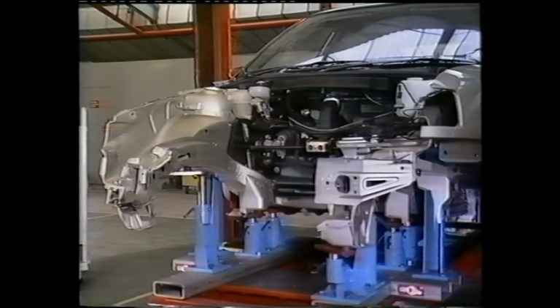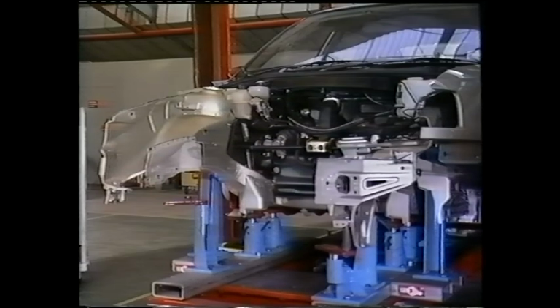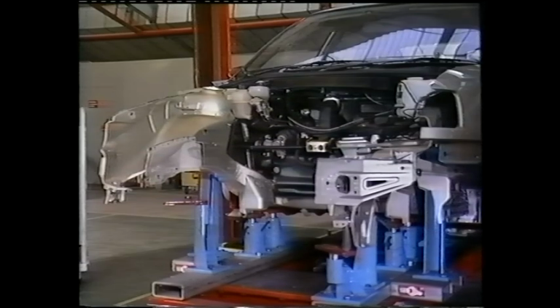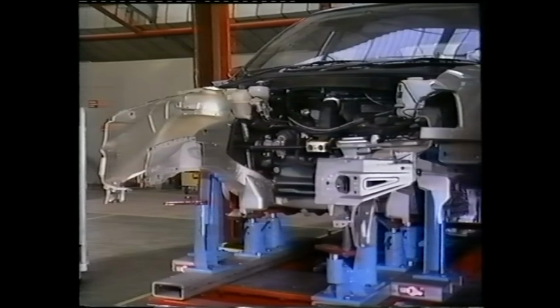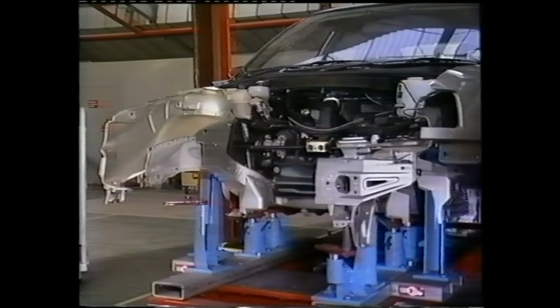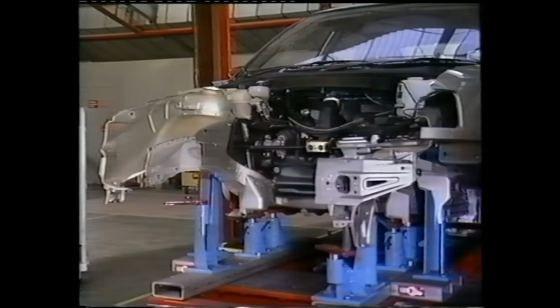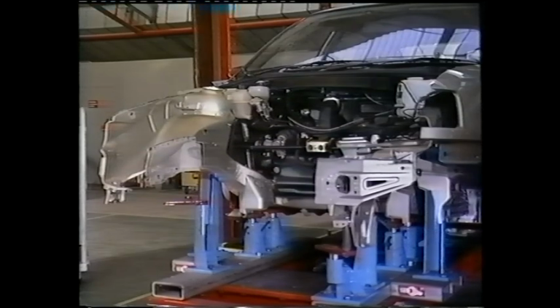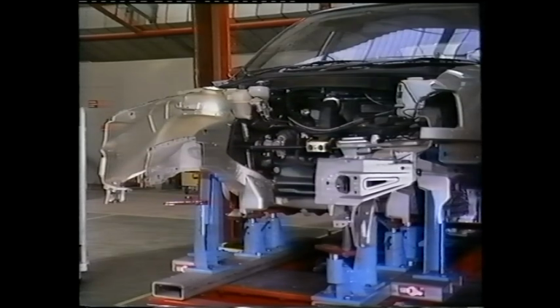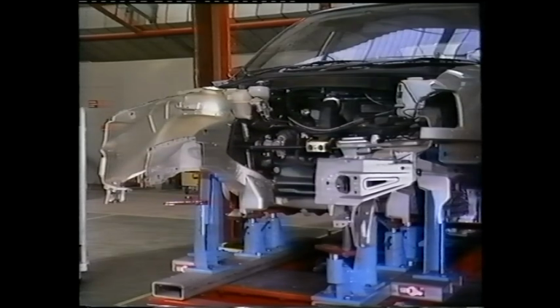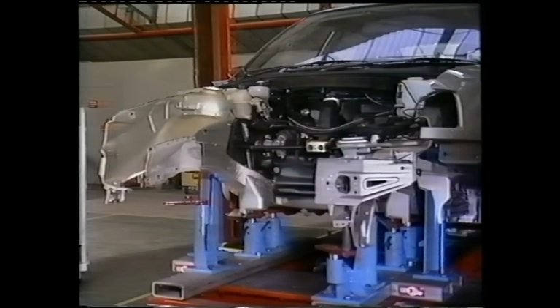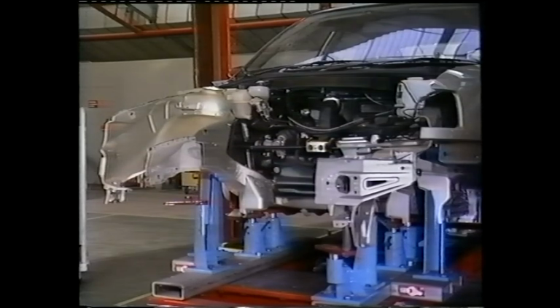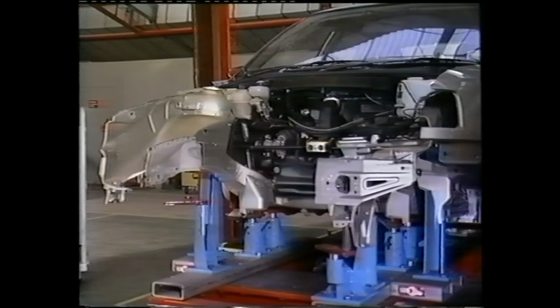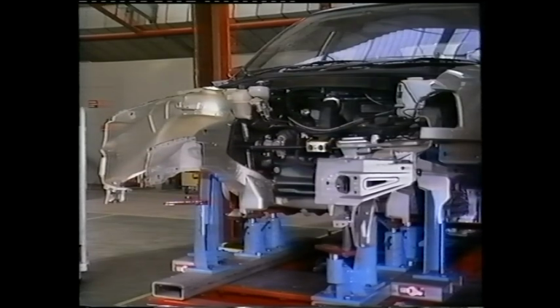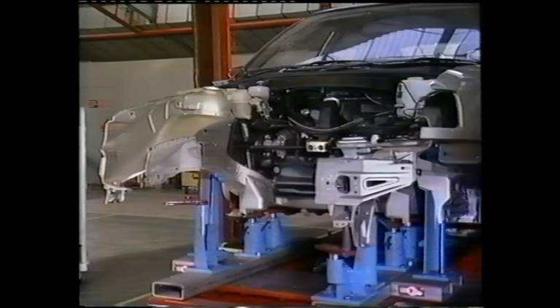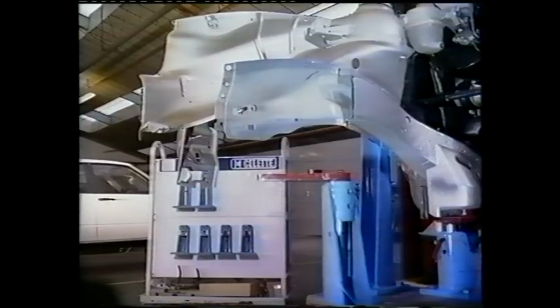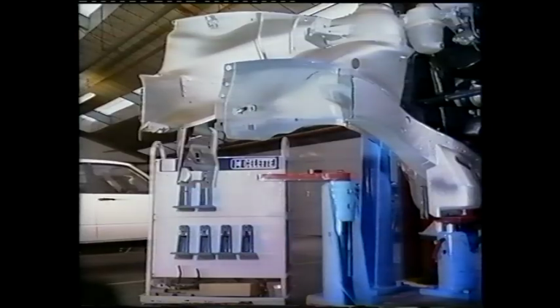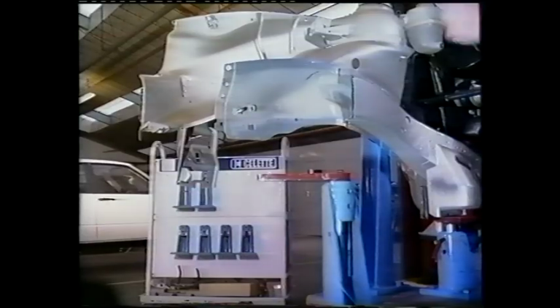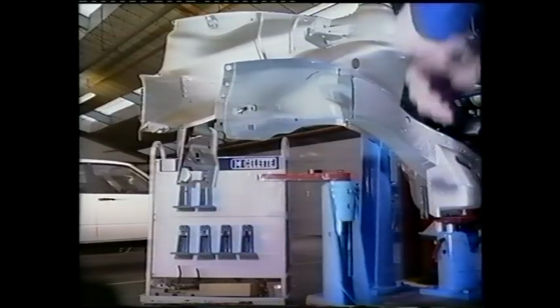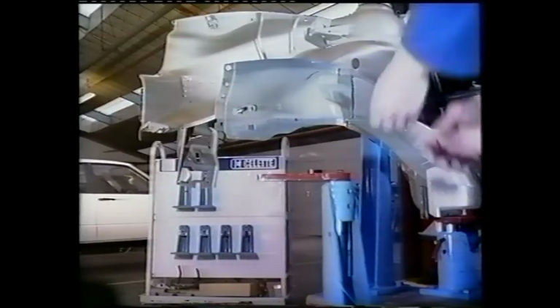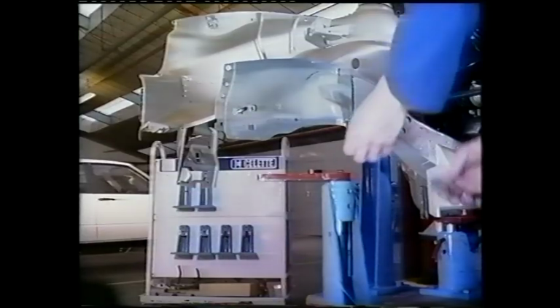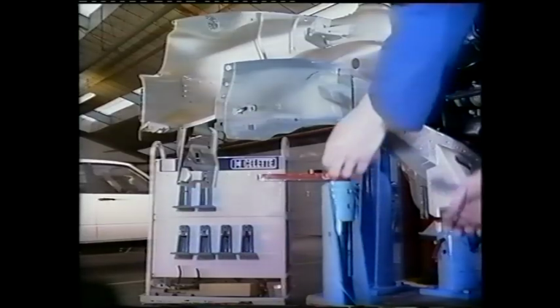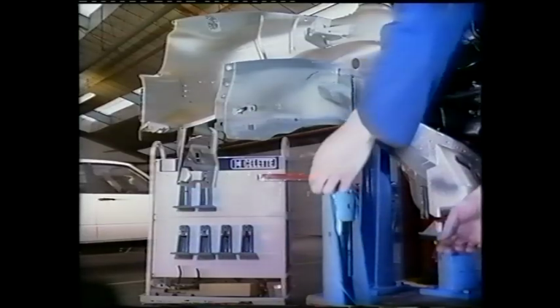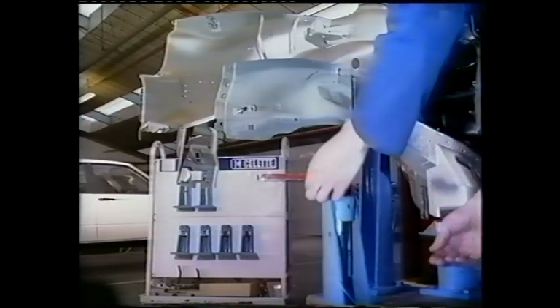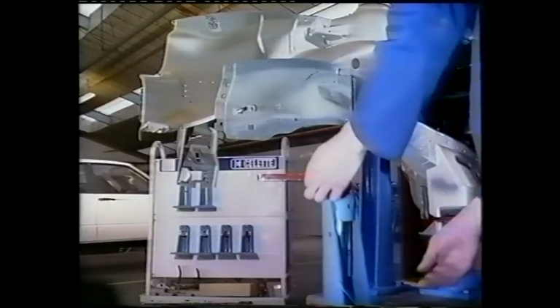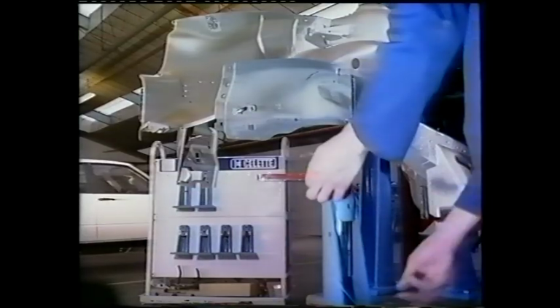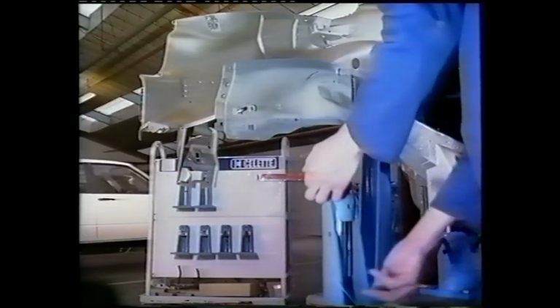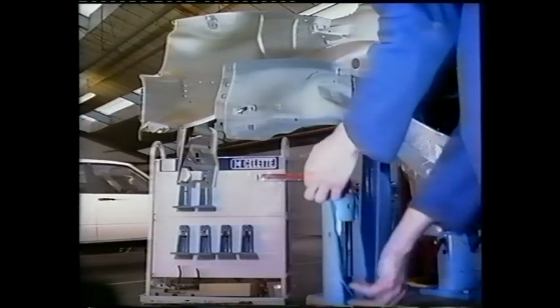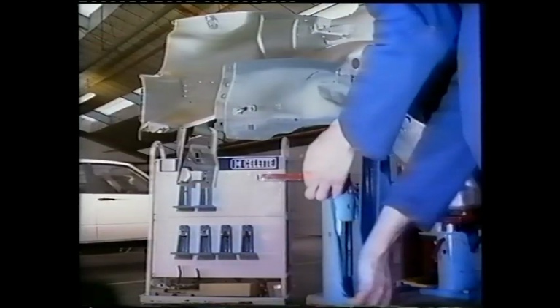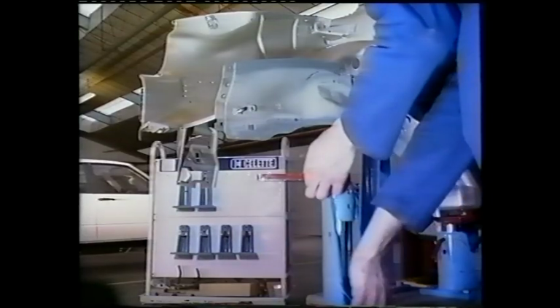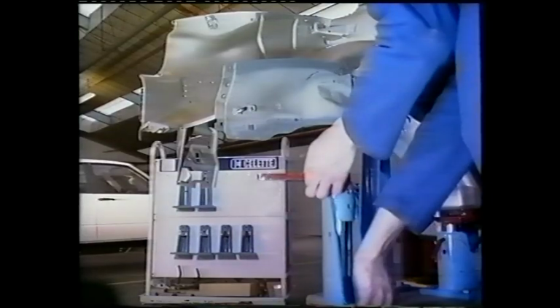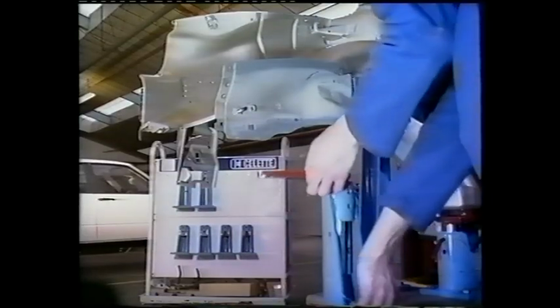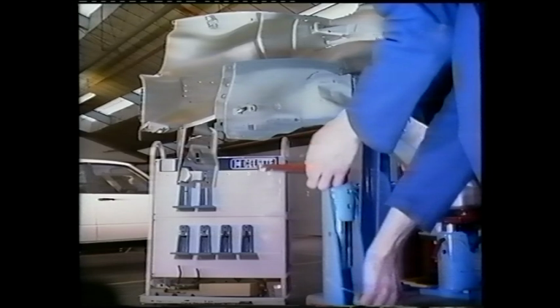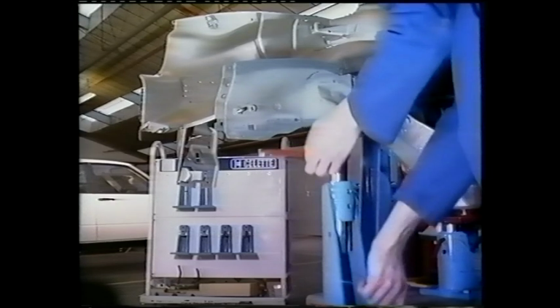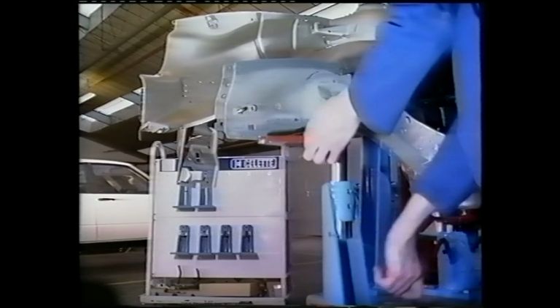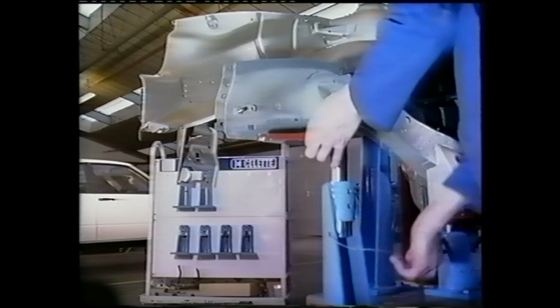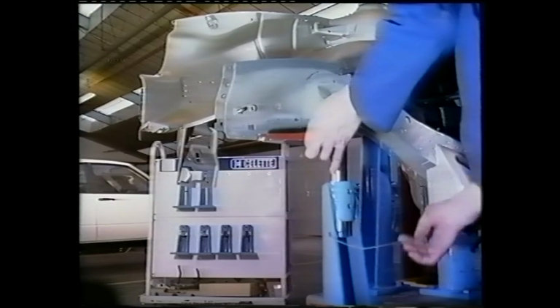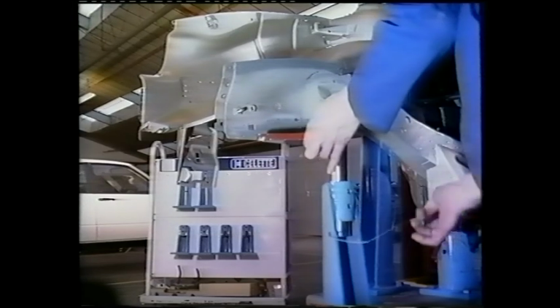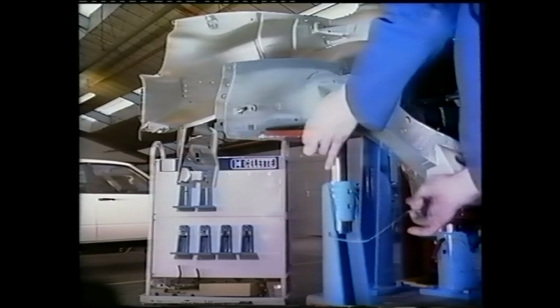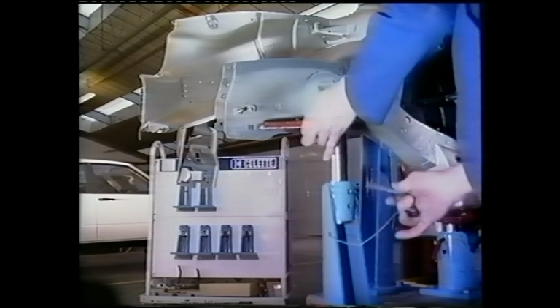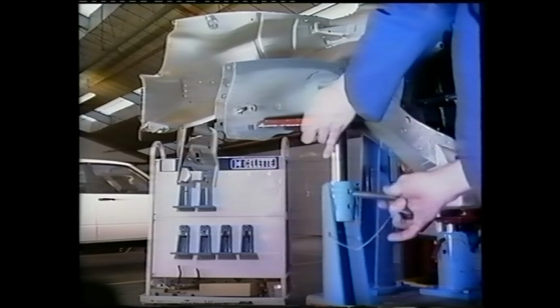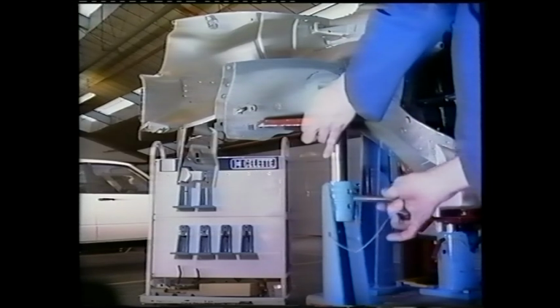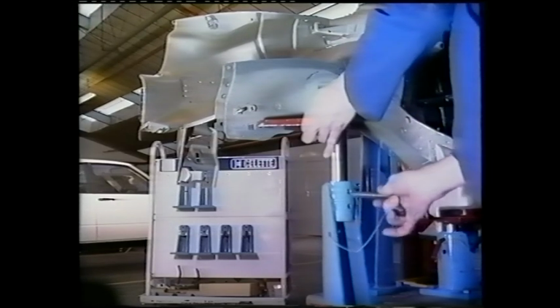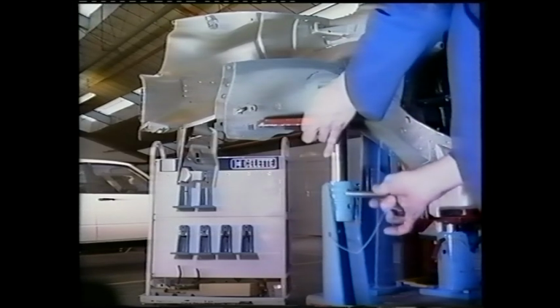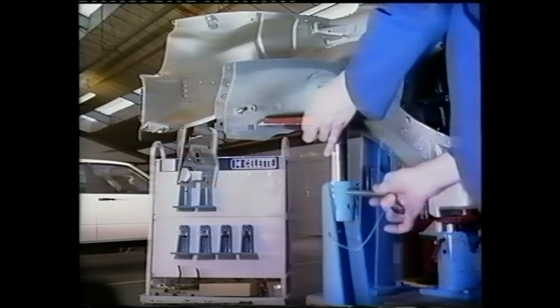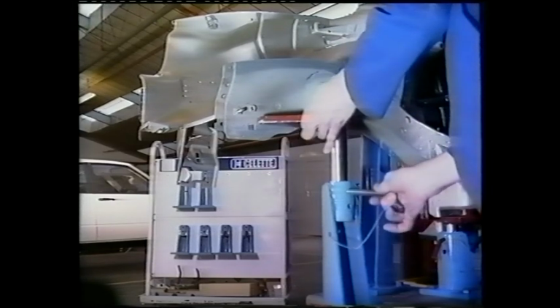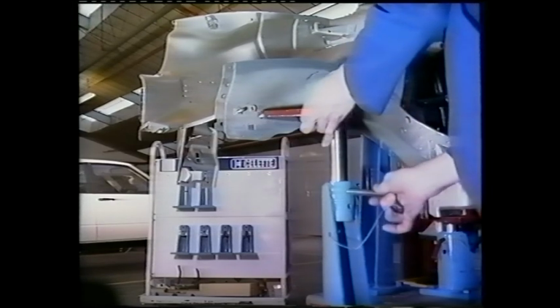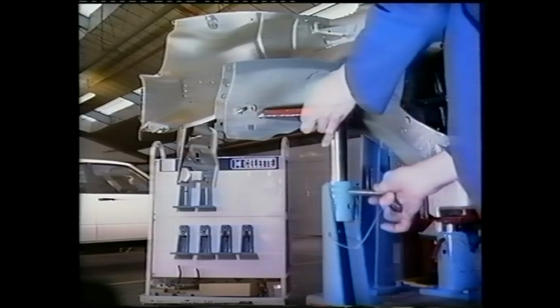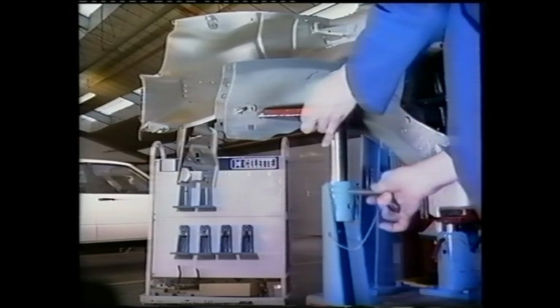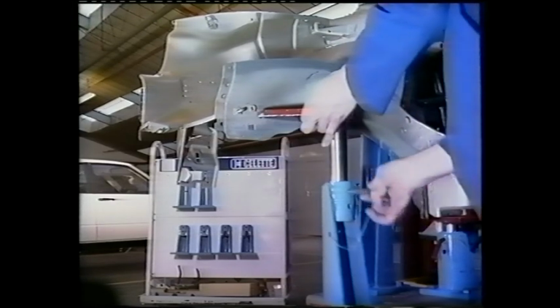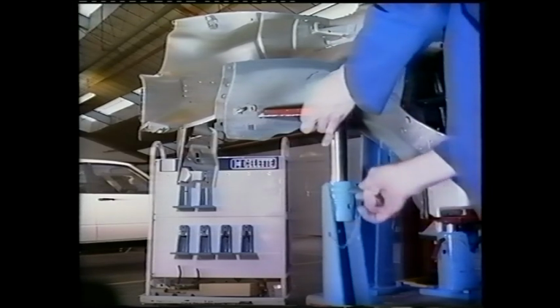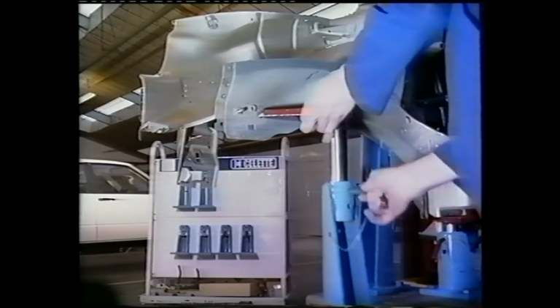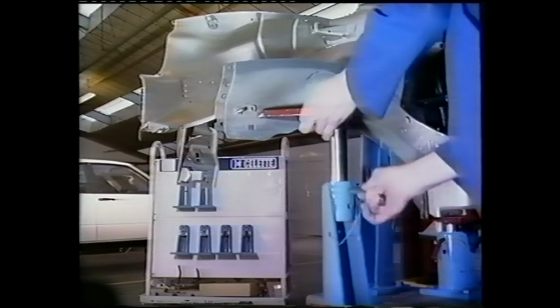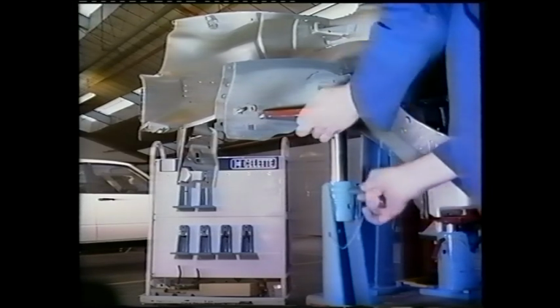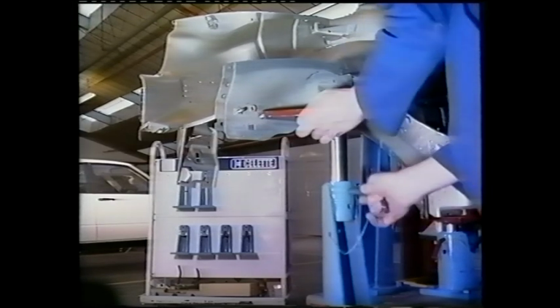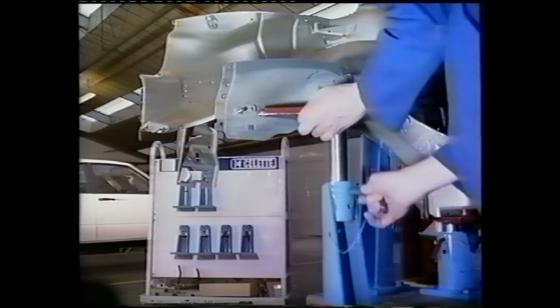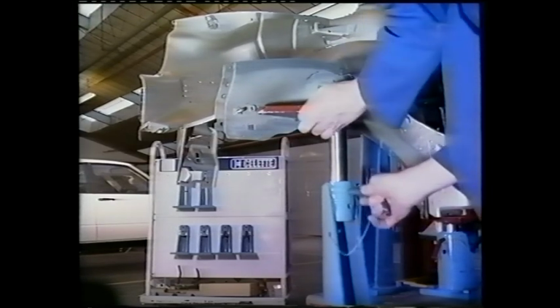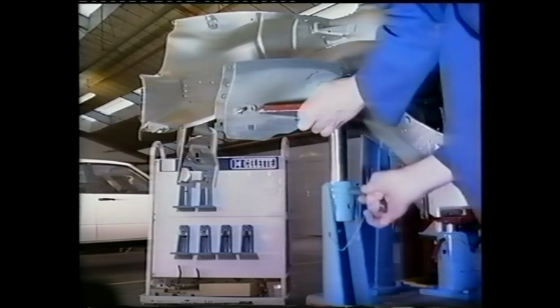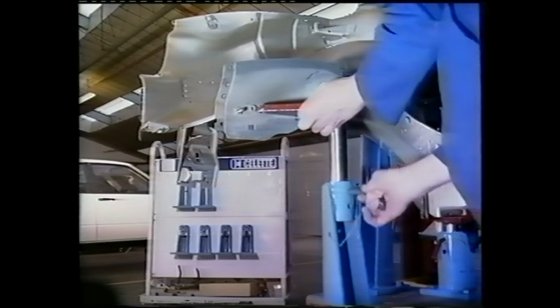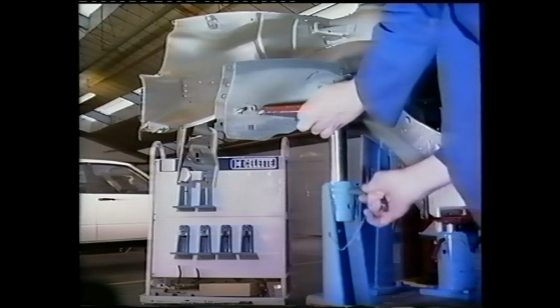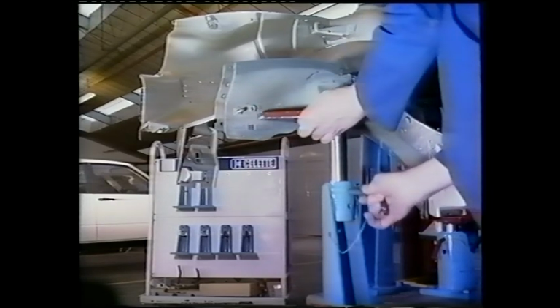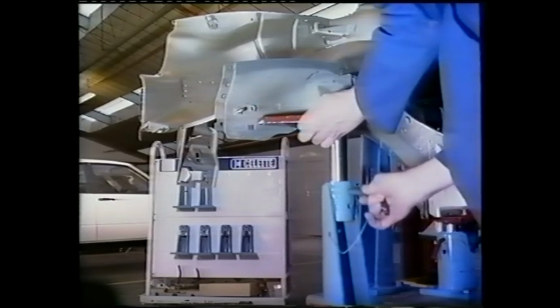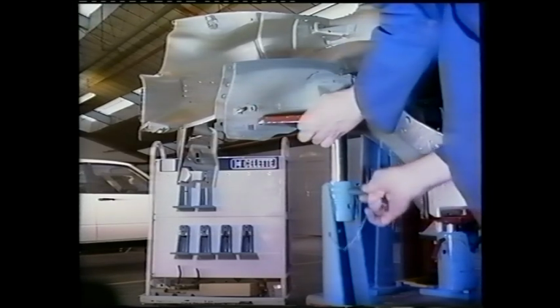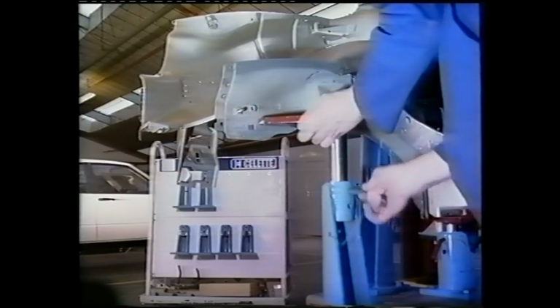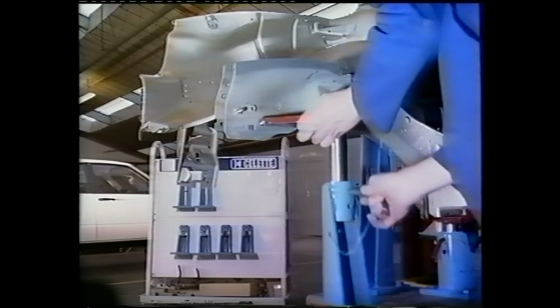With the damaged panels removed, the brackets can be used to accurately align the new chassis leg and provide positive anchorage during welding.